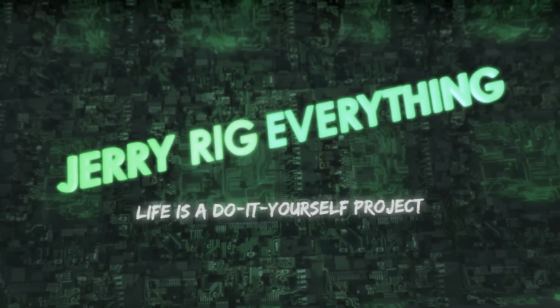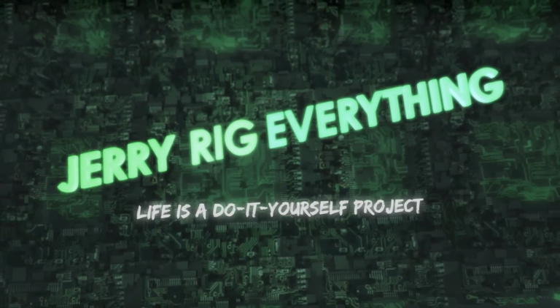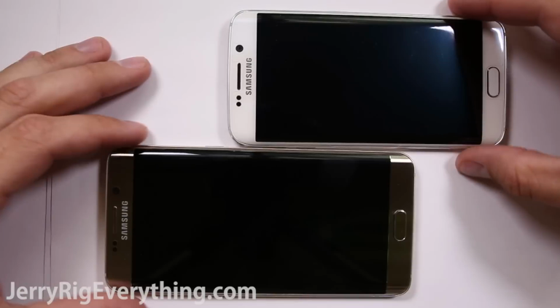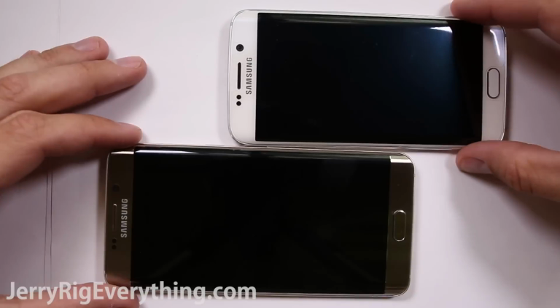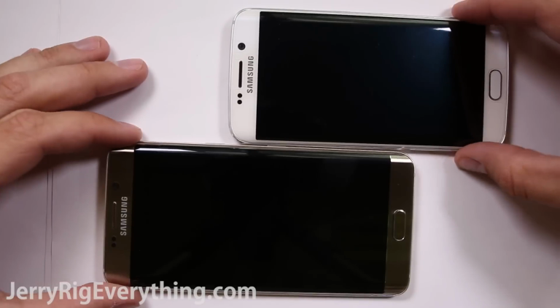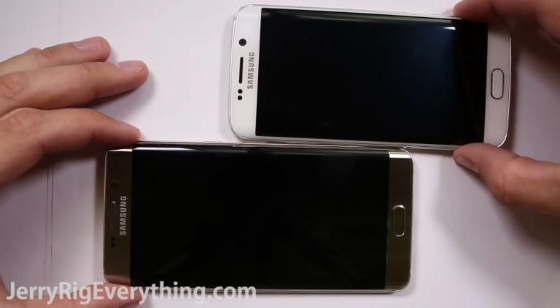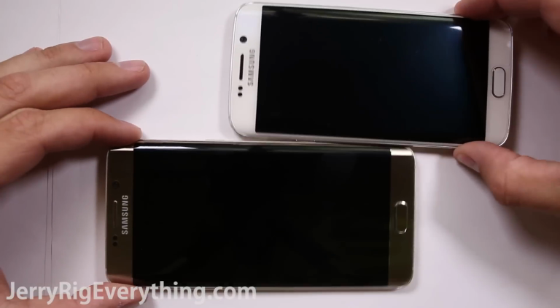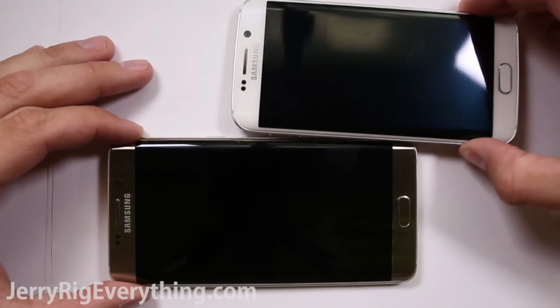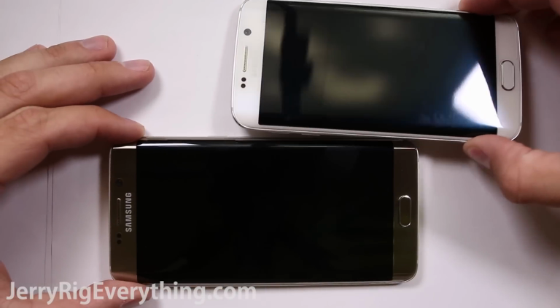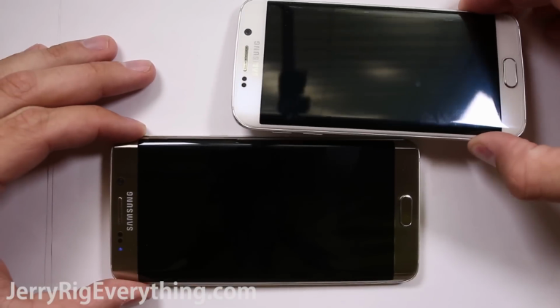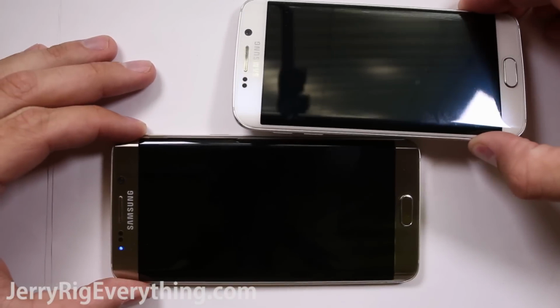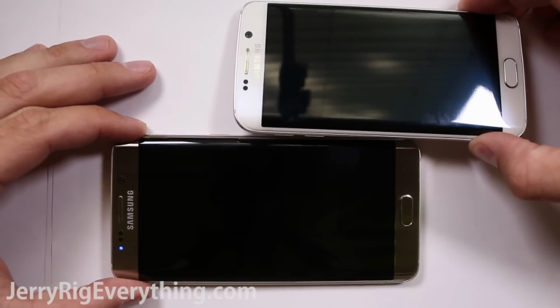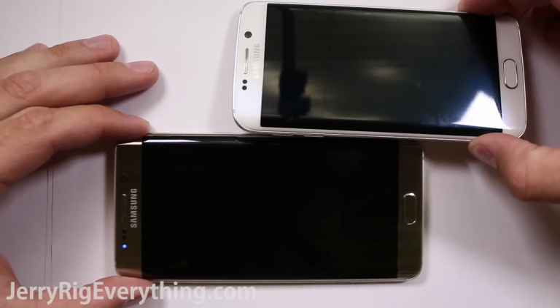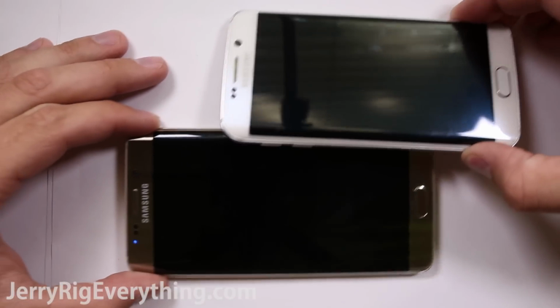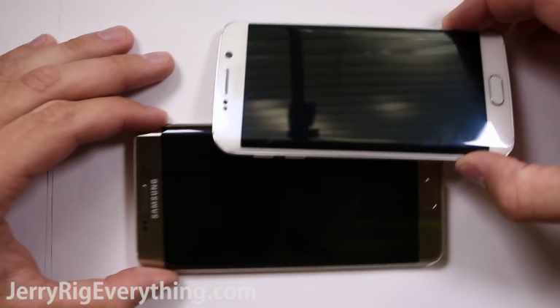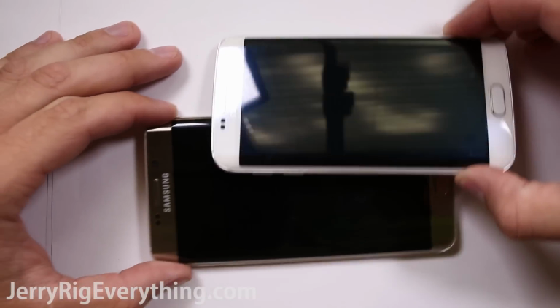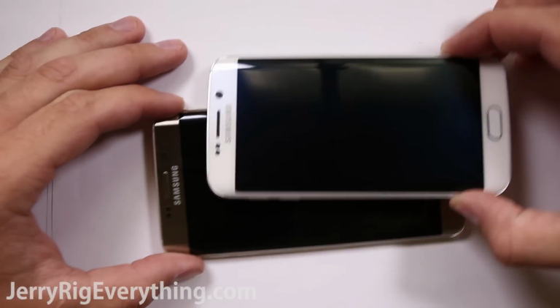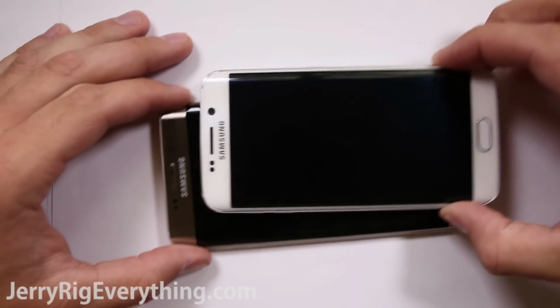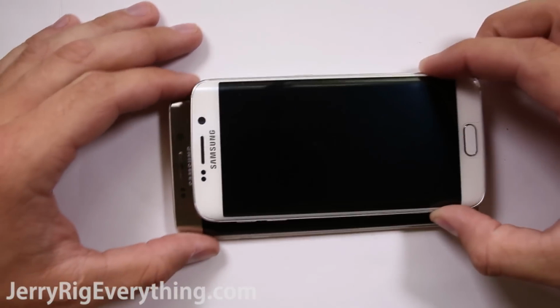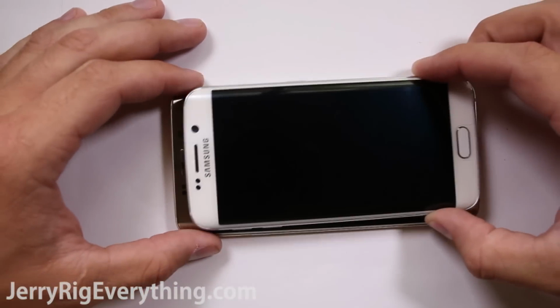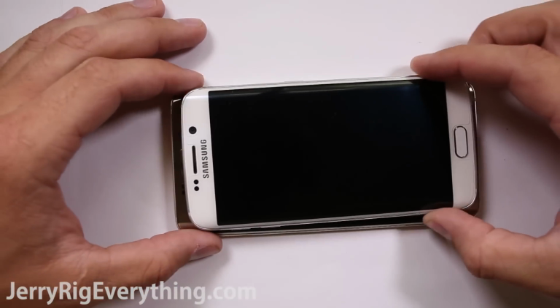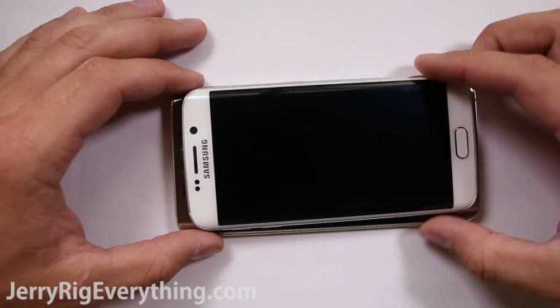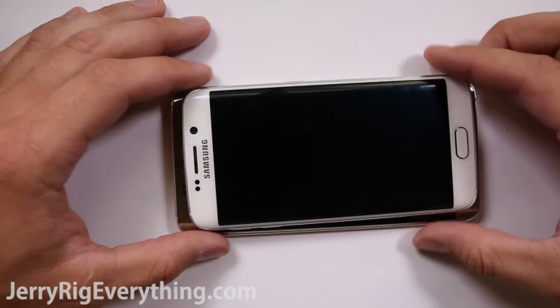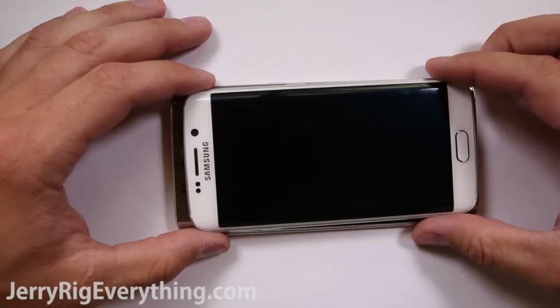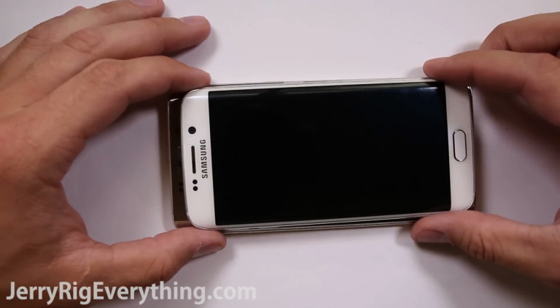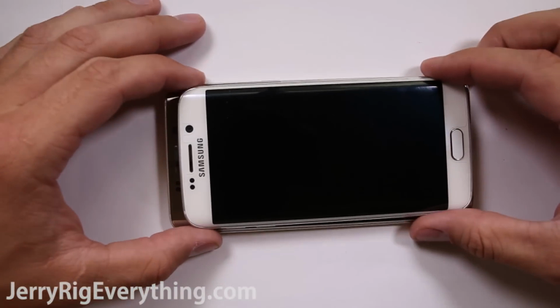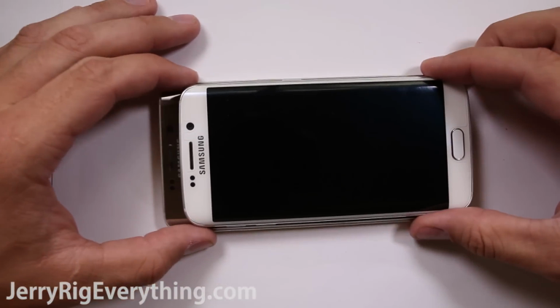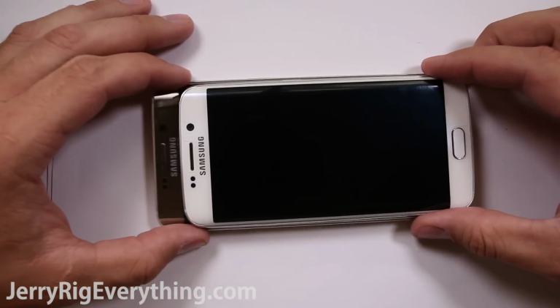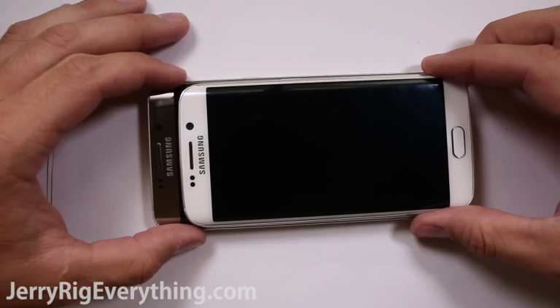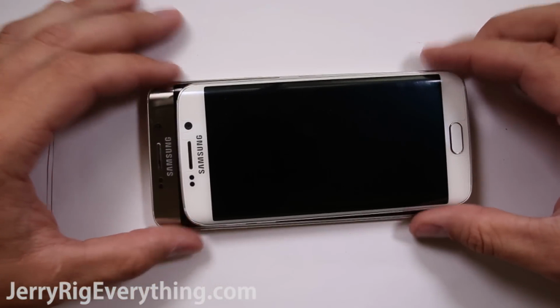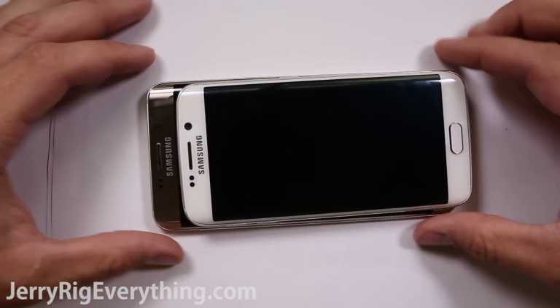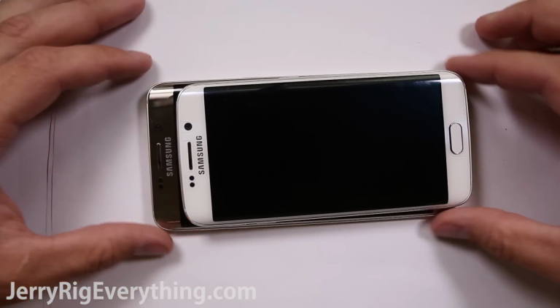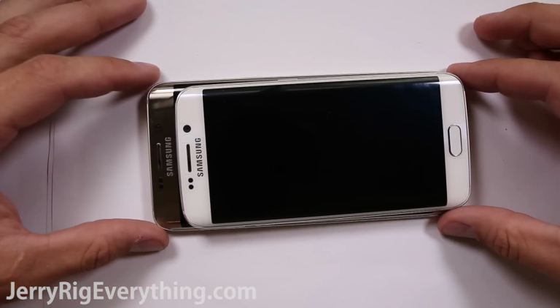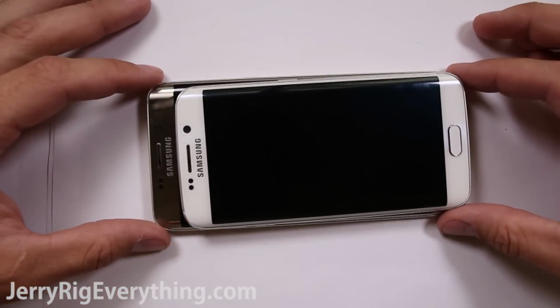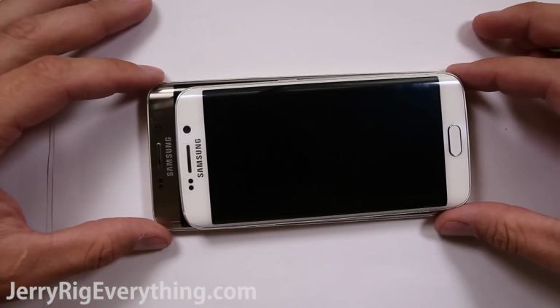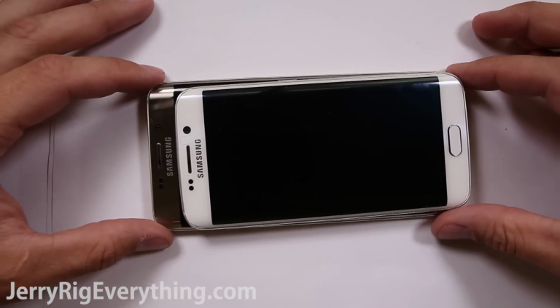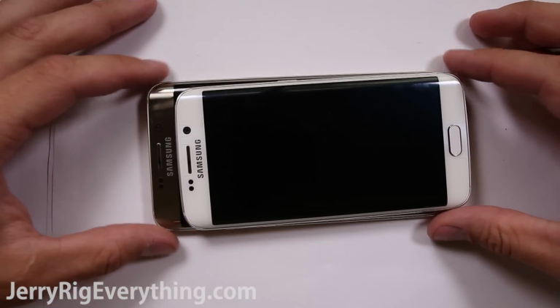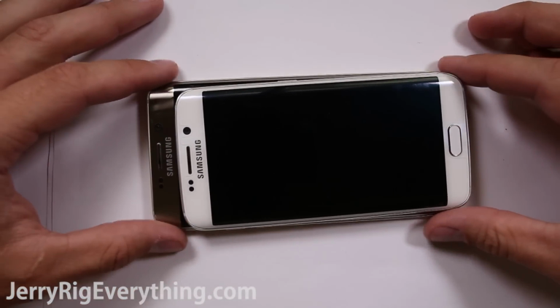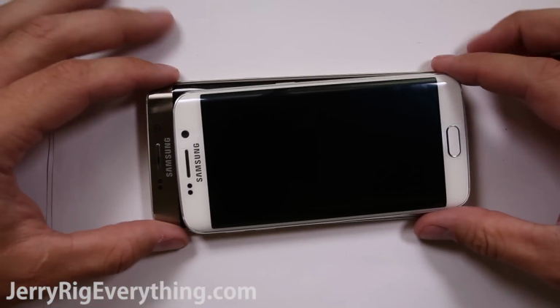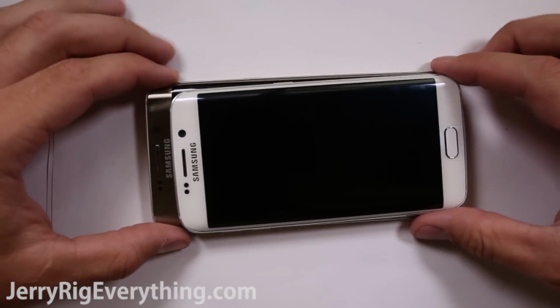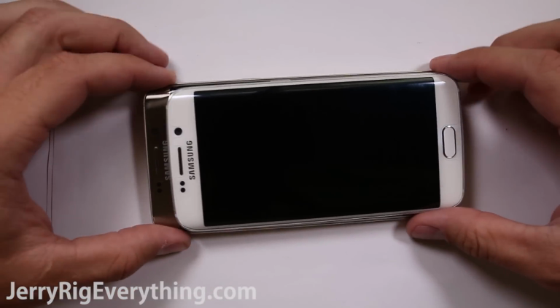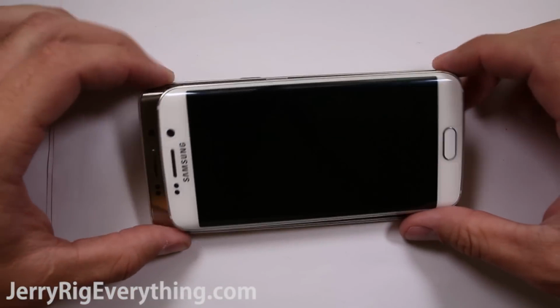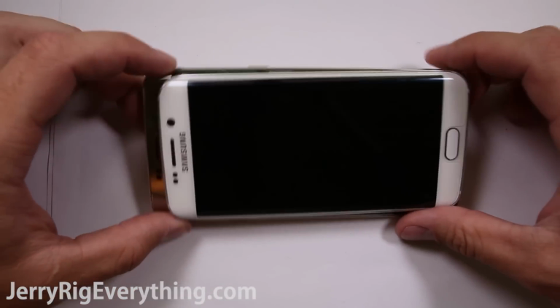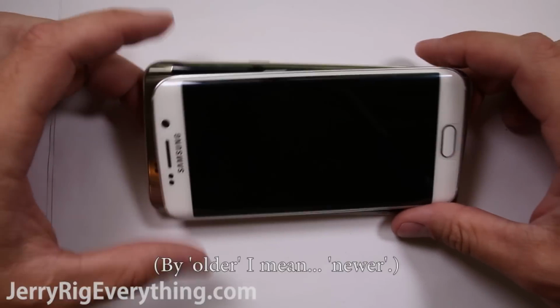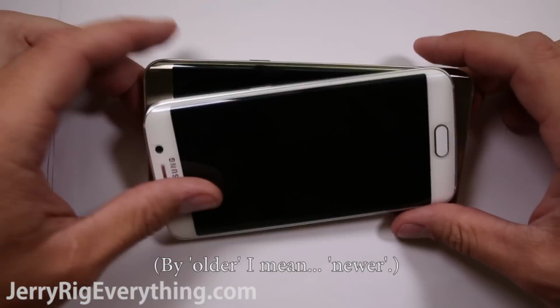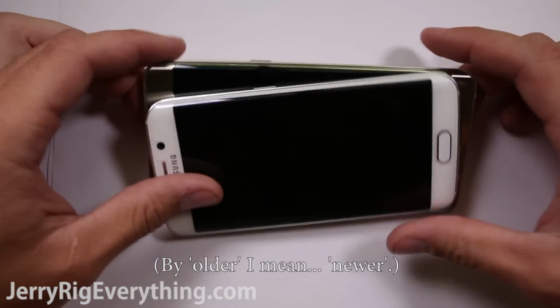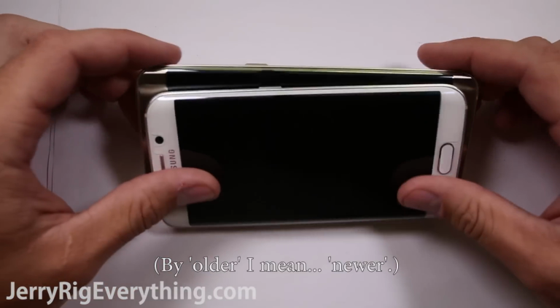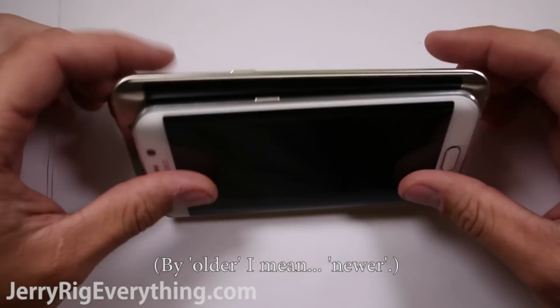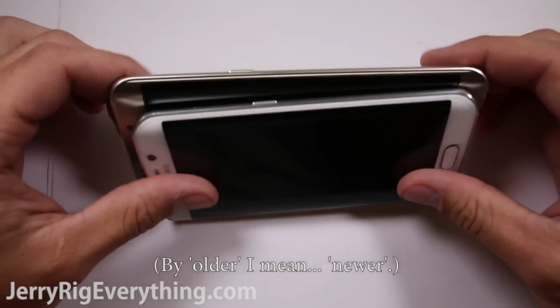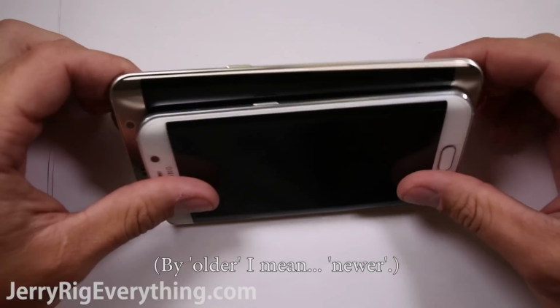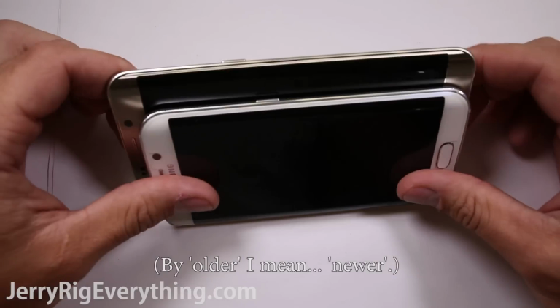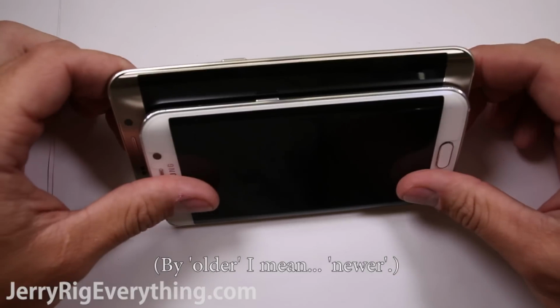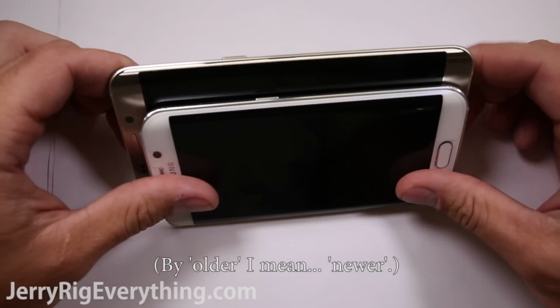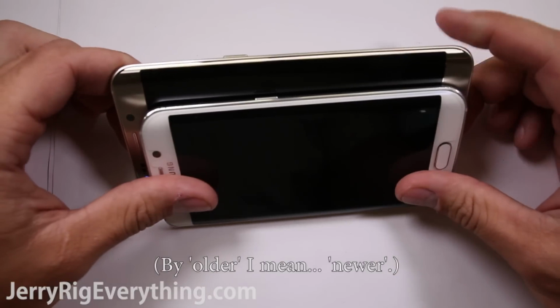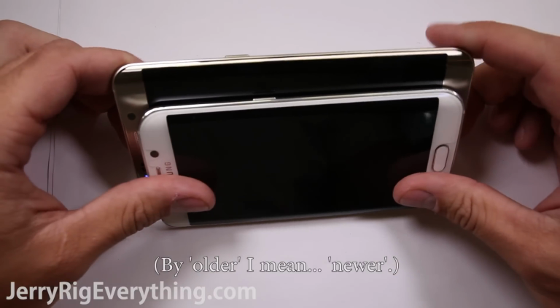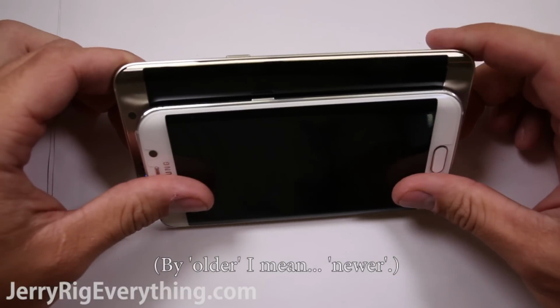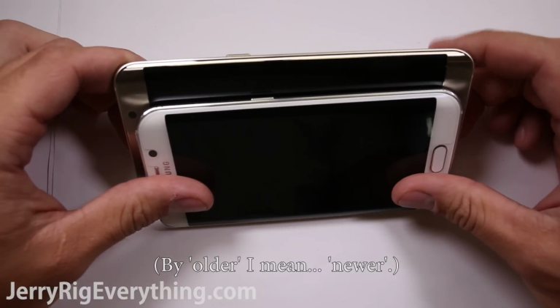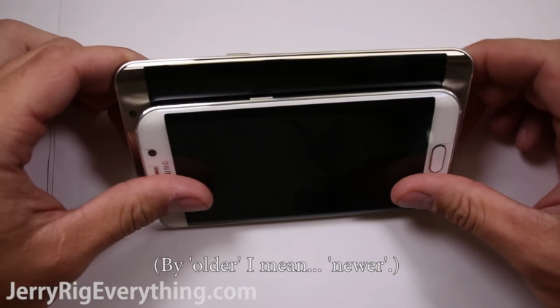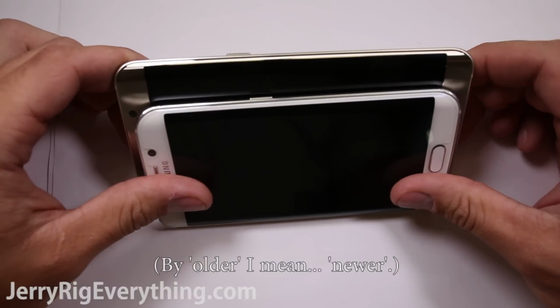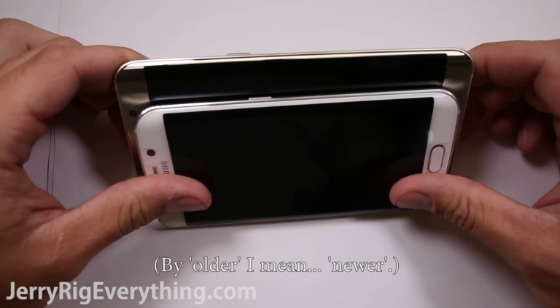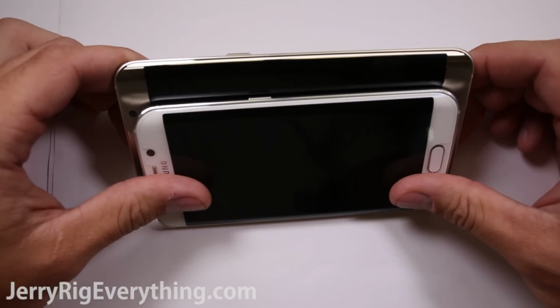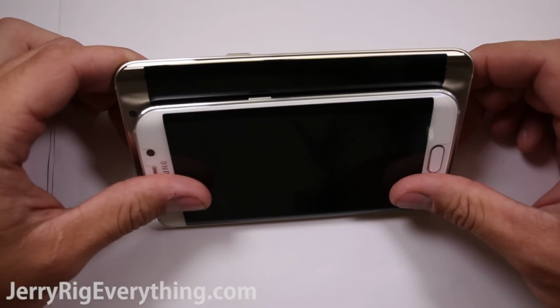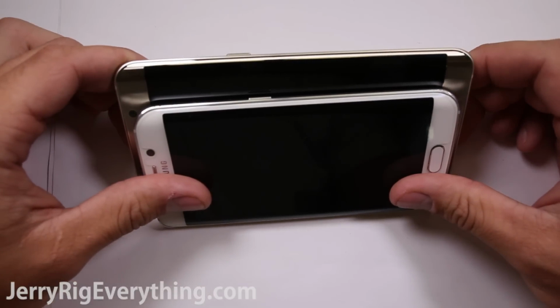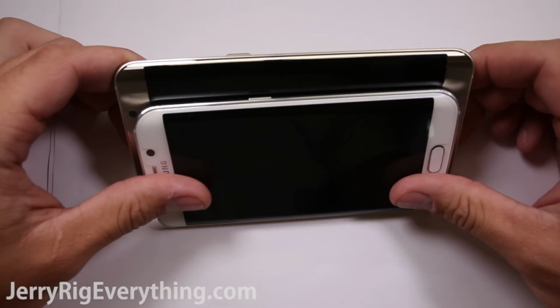Today I'm going to show you how to take apart the Galaxy S6 Edge Plus. It is the bigger and older brother to the Galaxy S6 Edge.